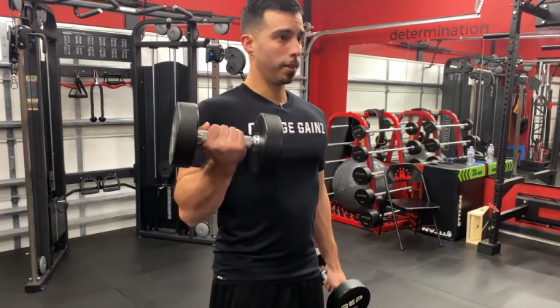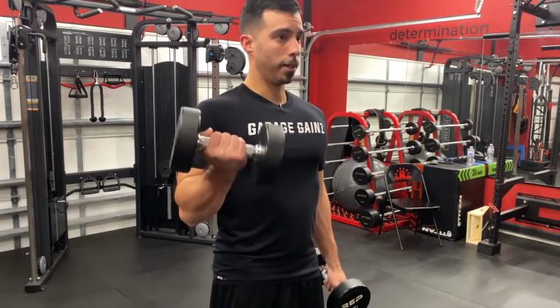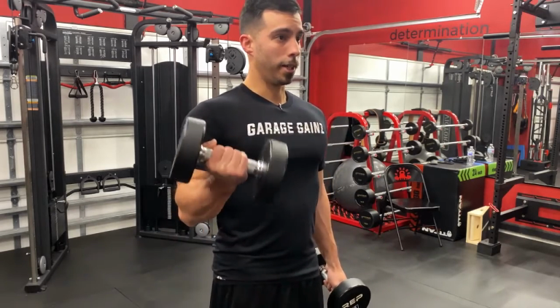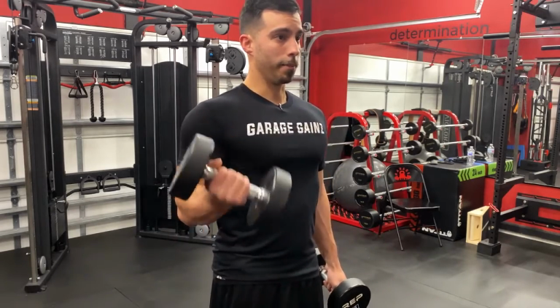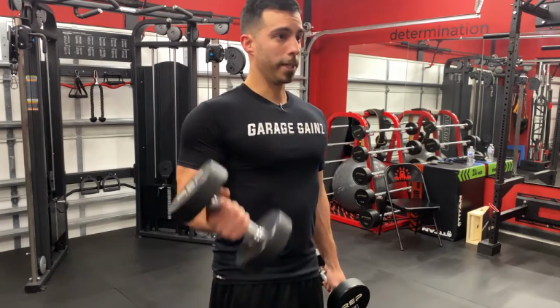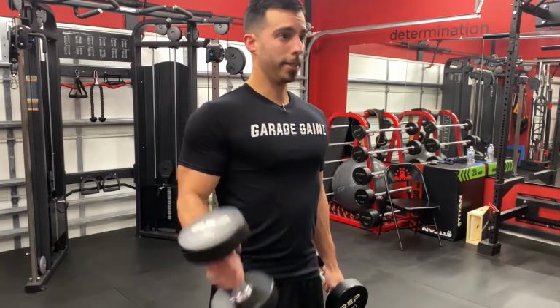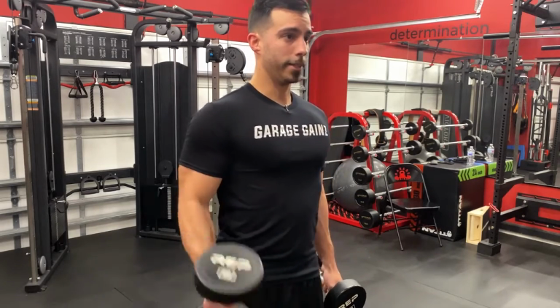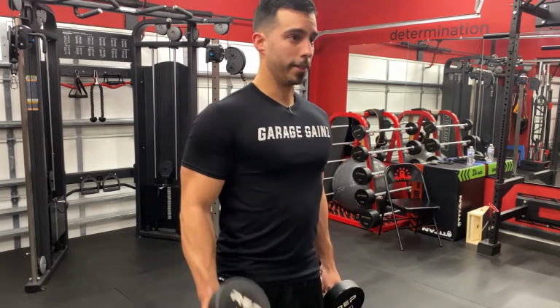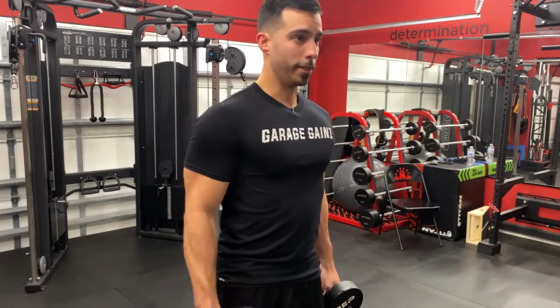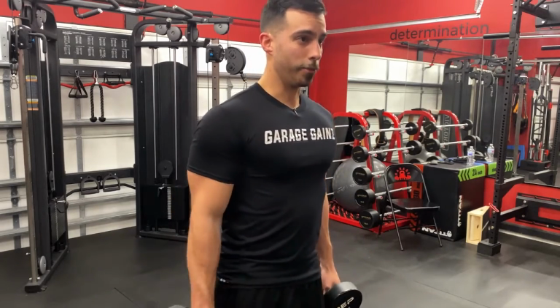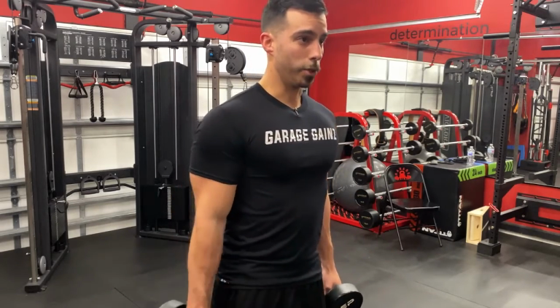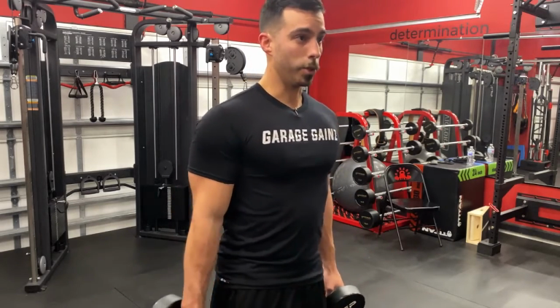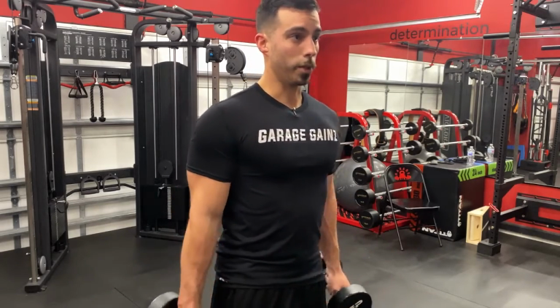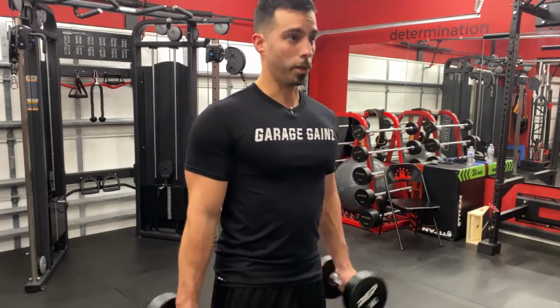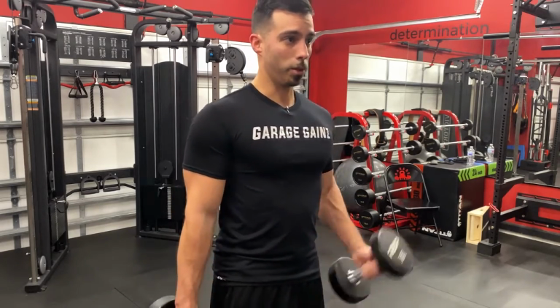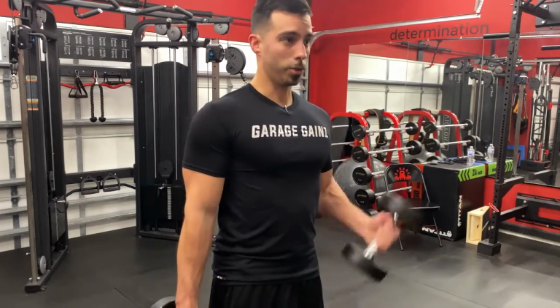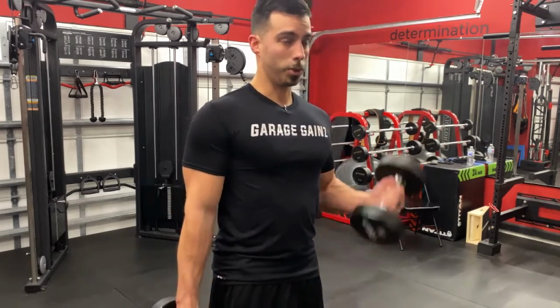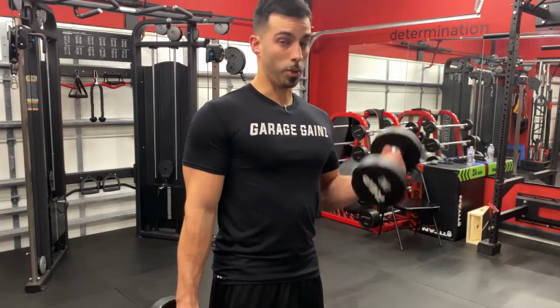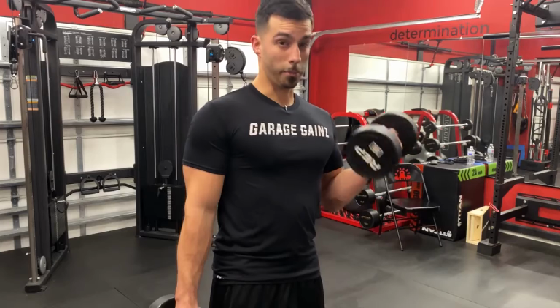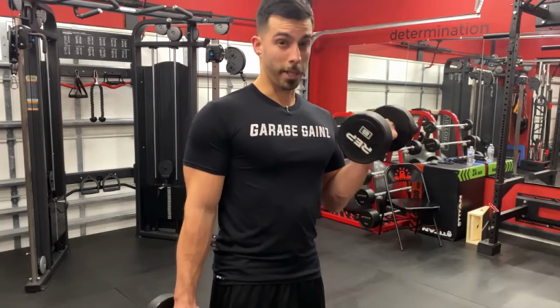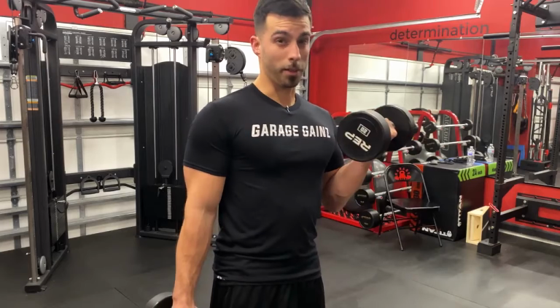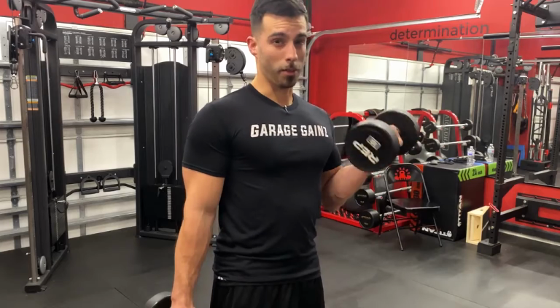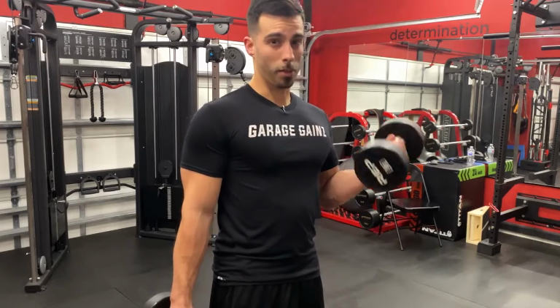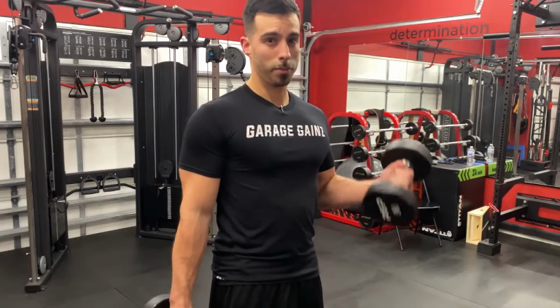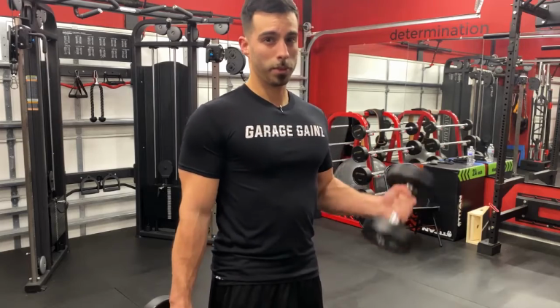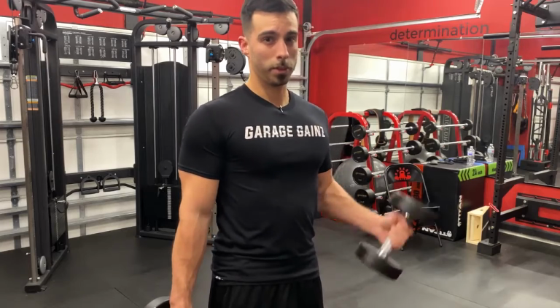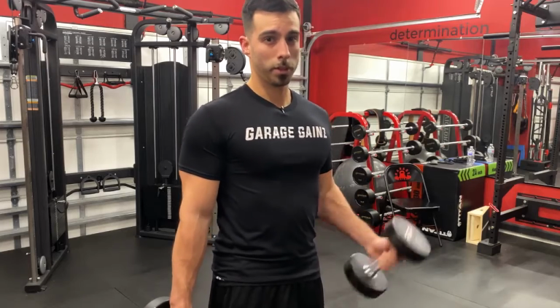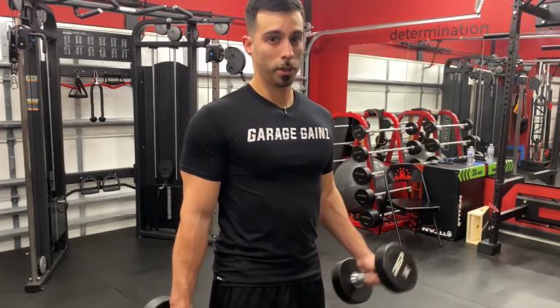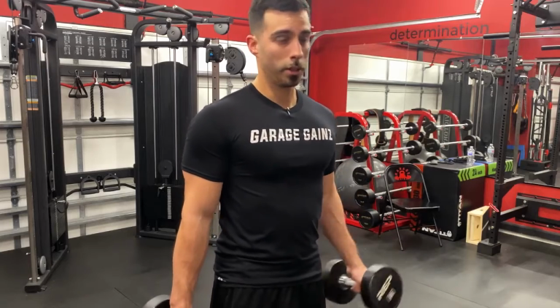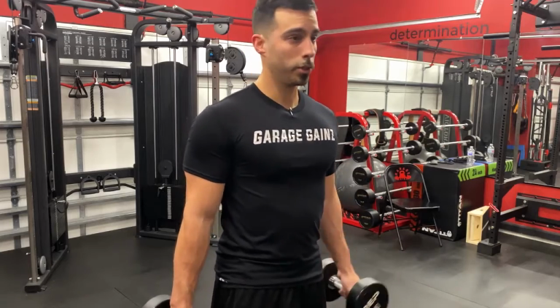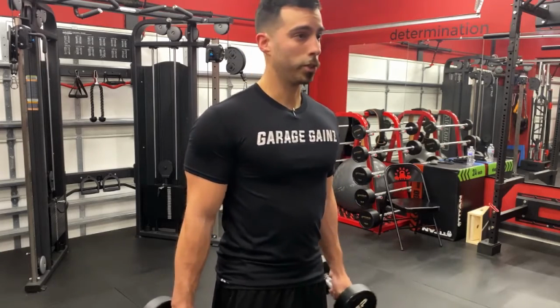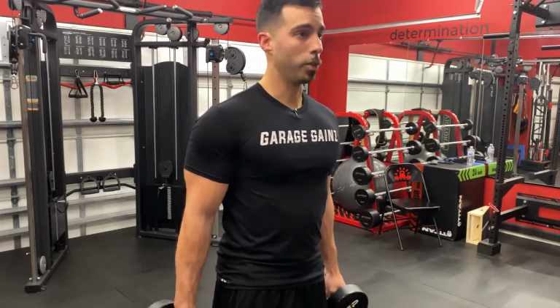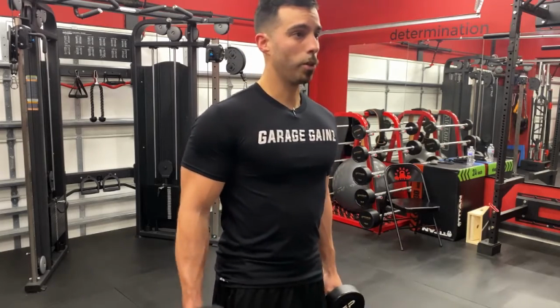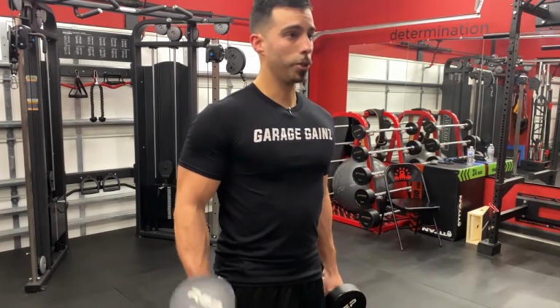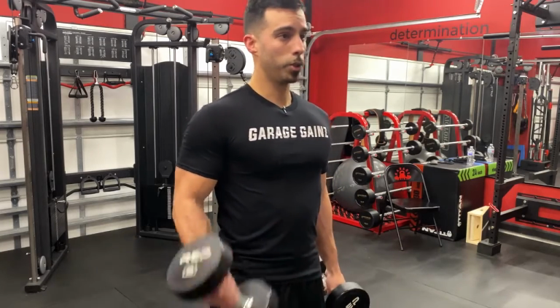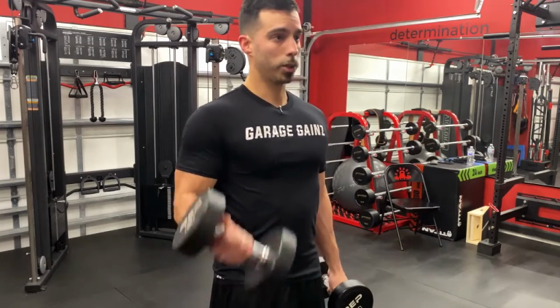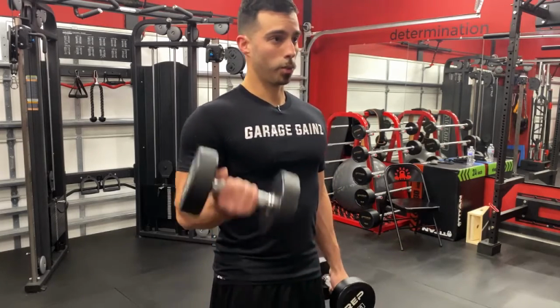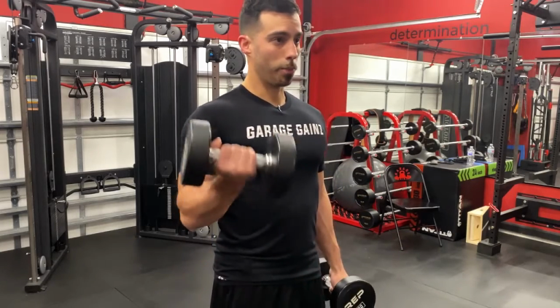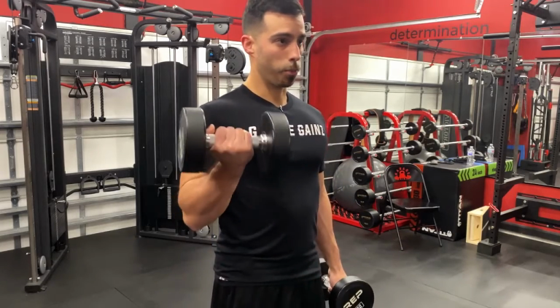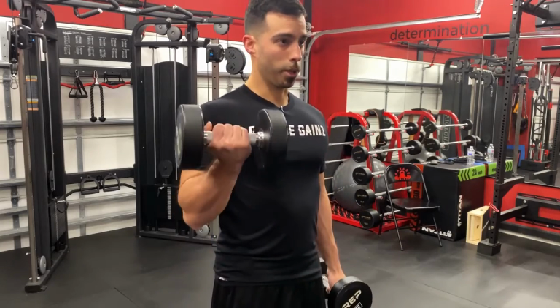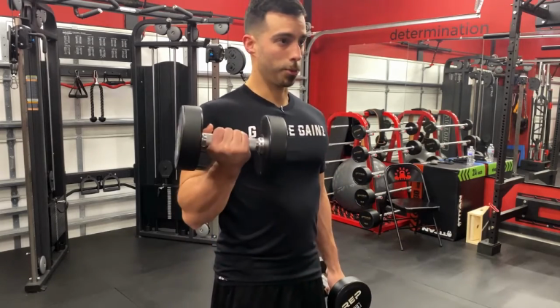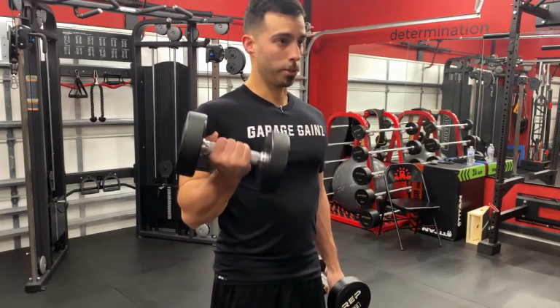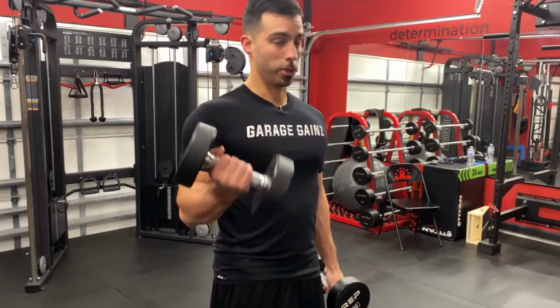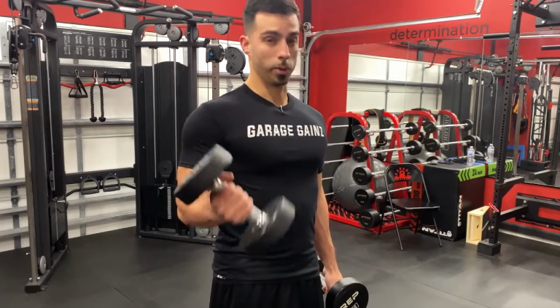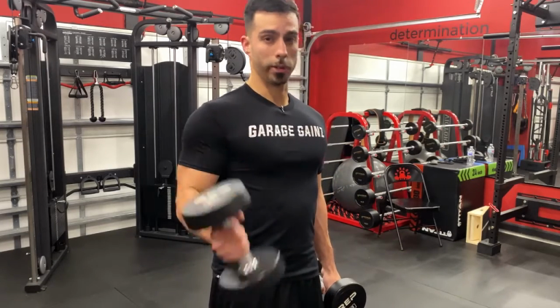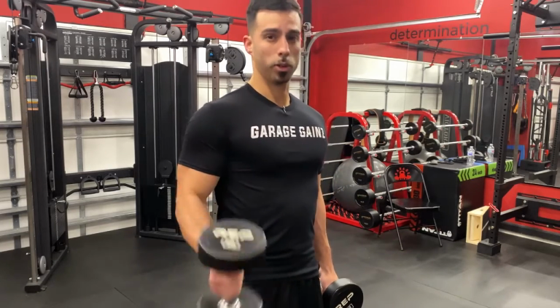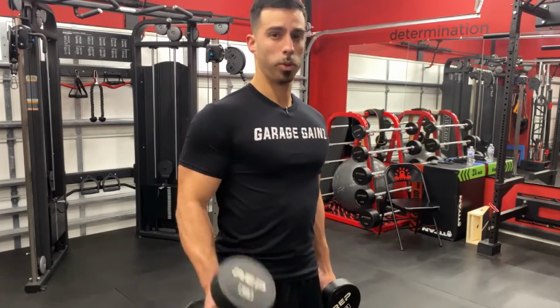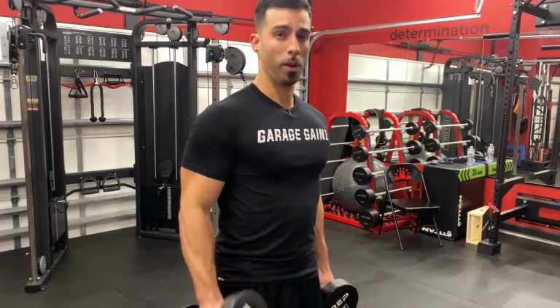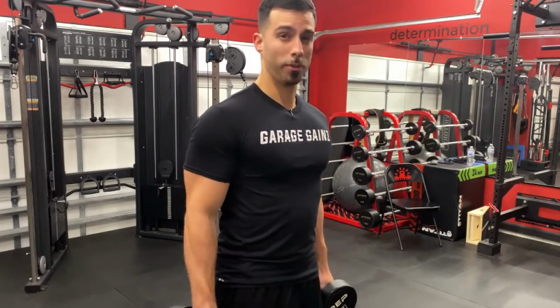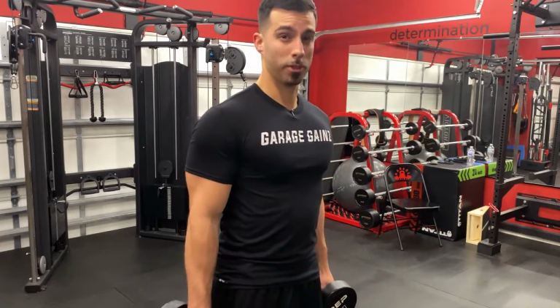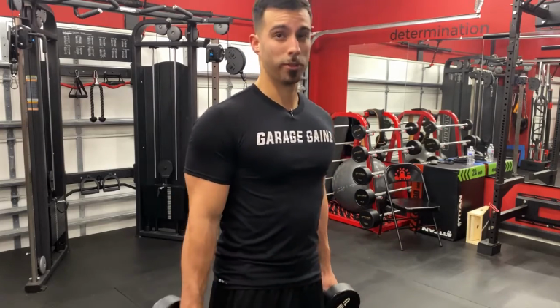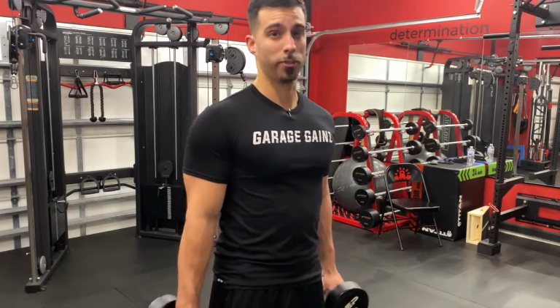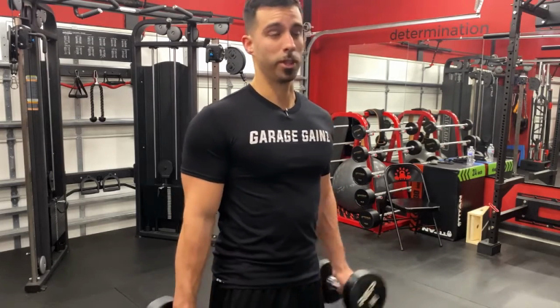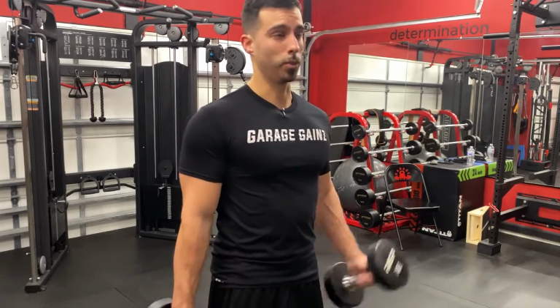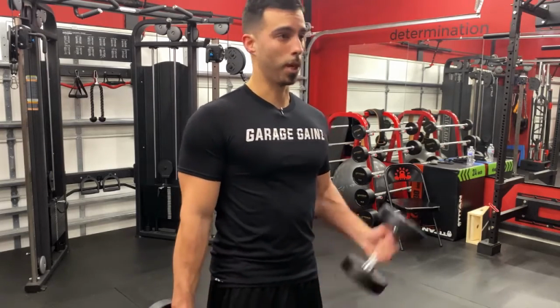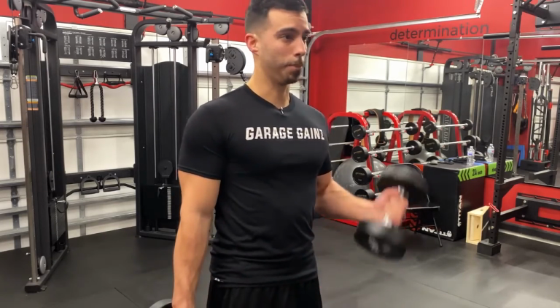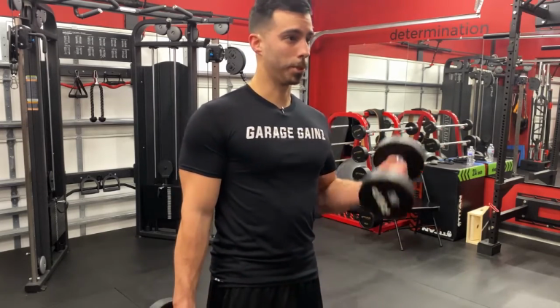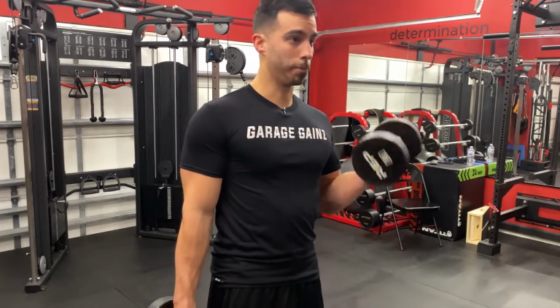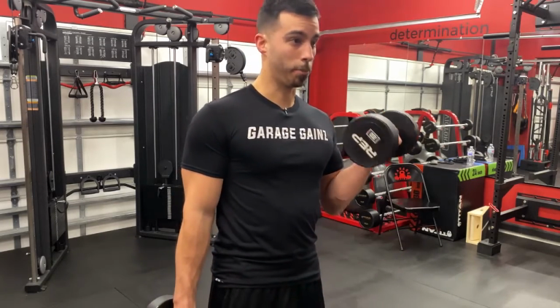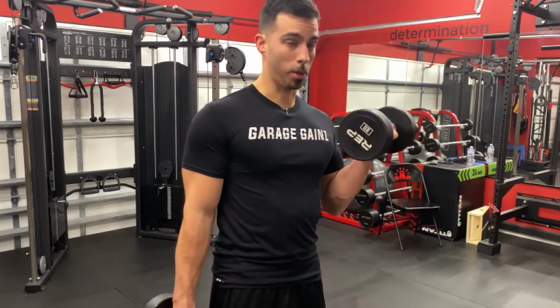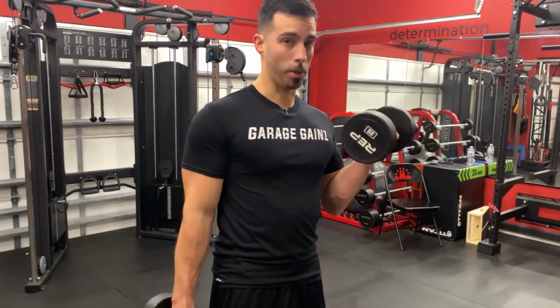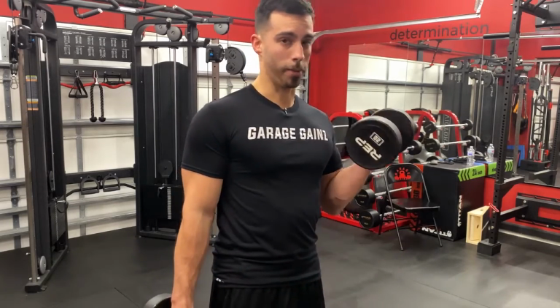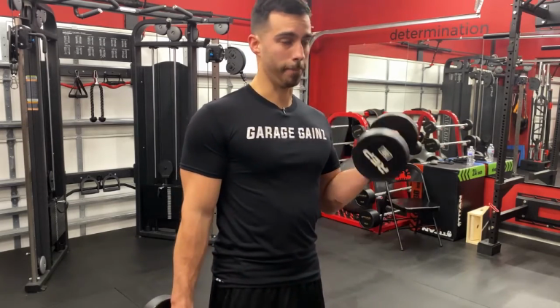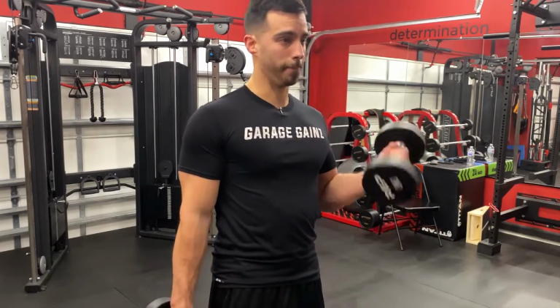And if you're doing curls, you want bigger arms, so you want to choose a rep range between 12 to 15 reps per arm.